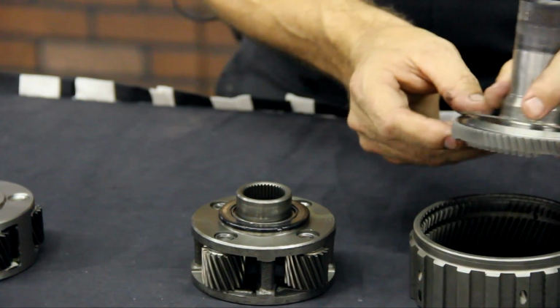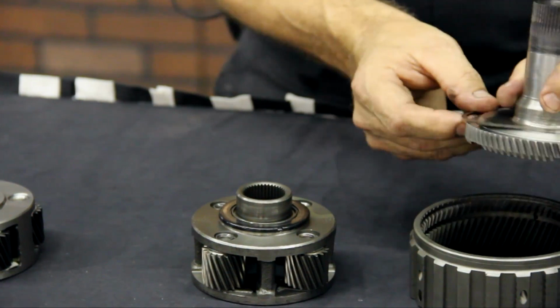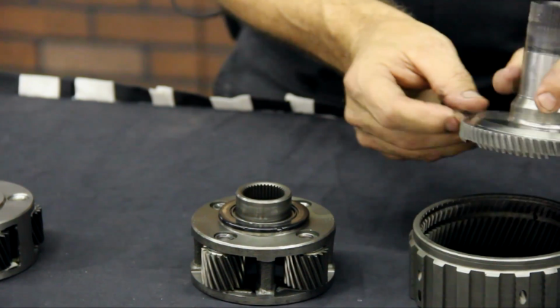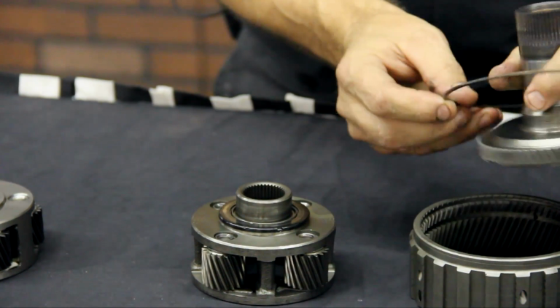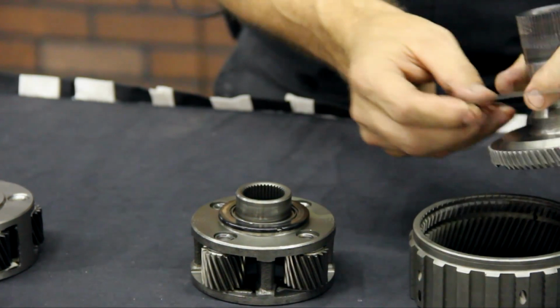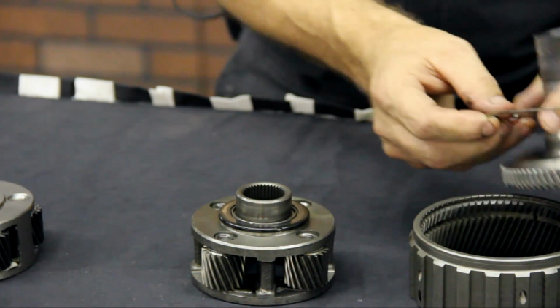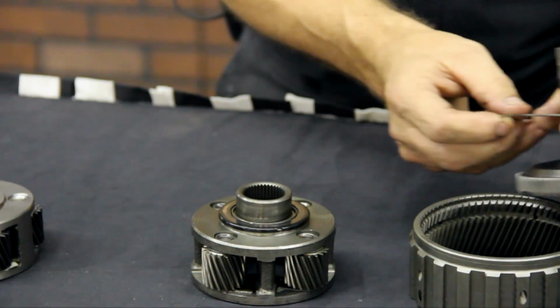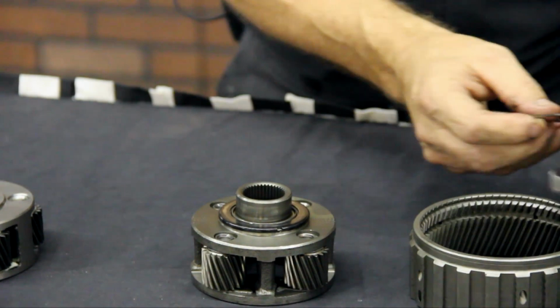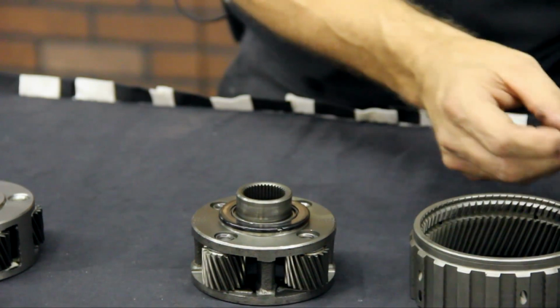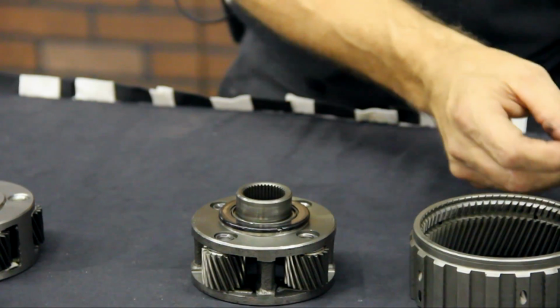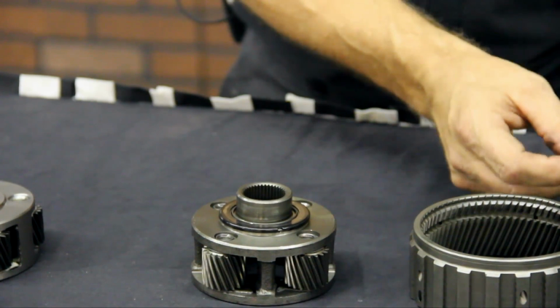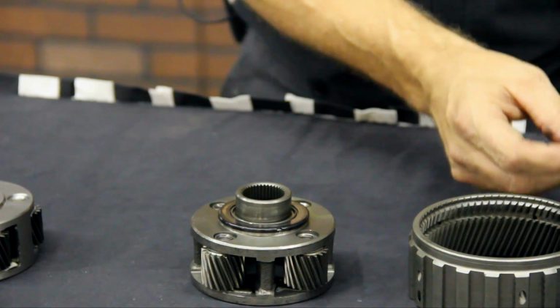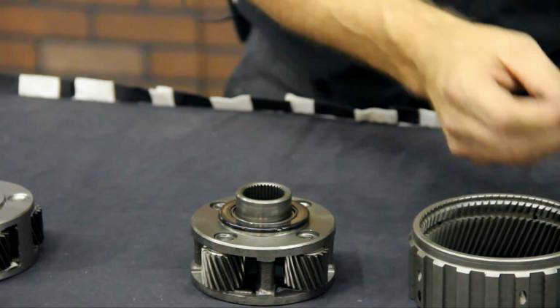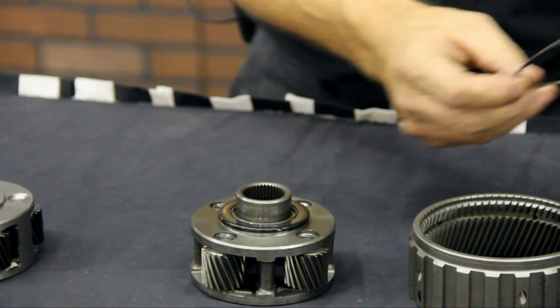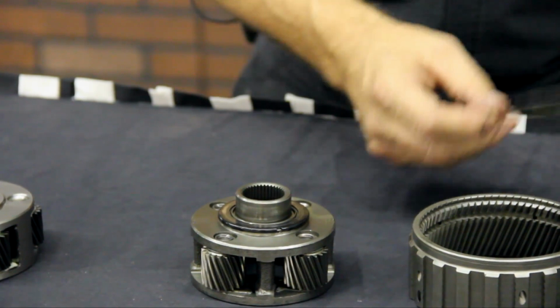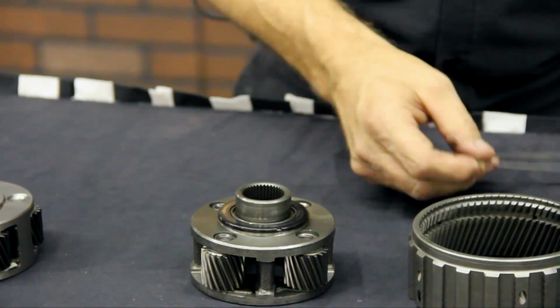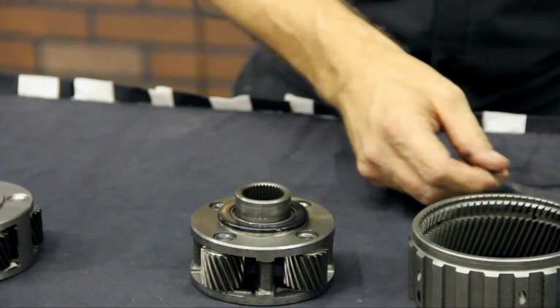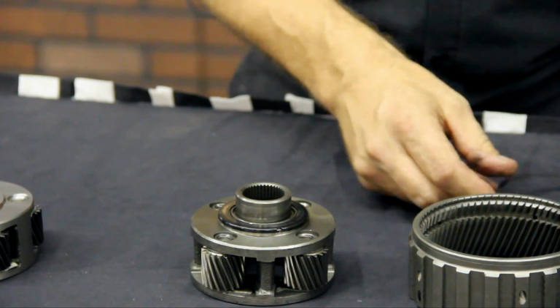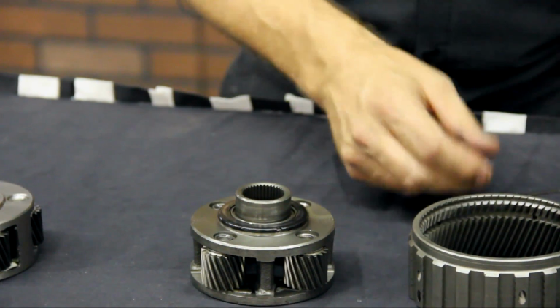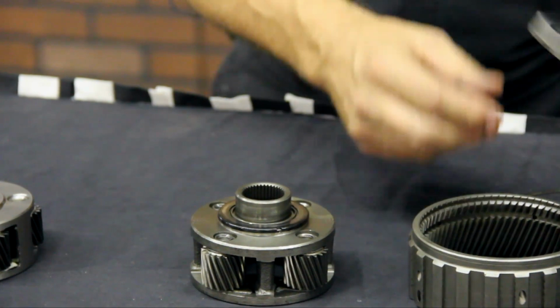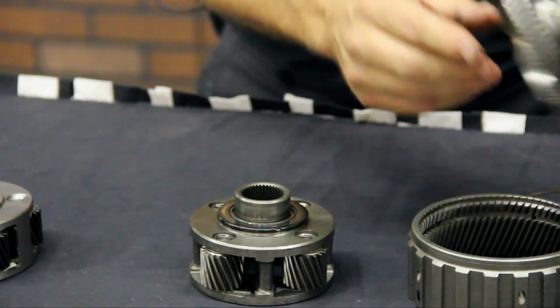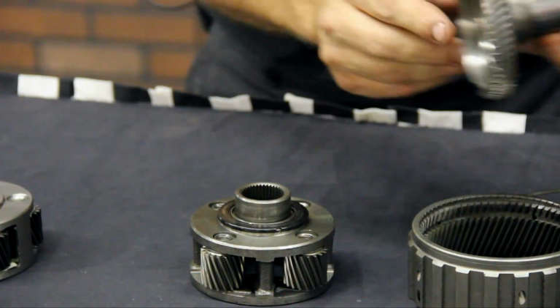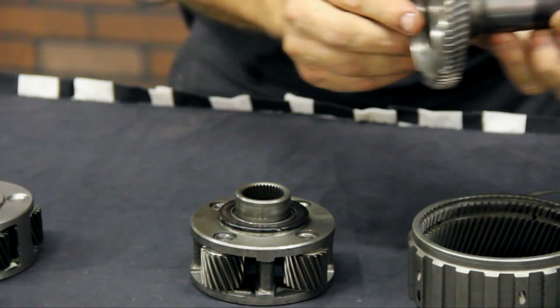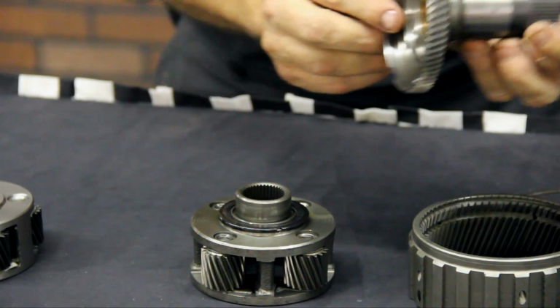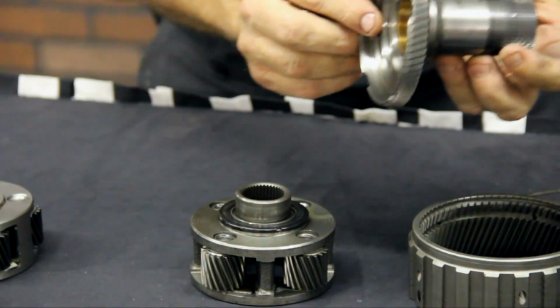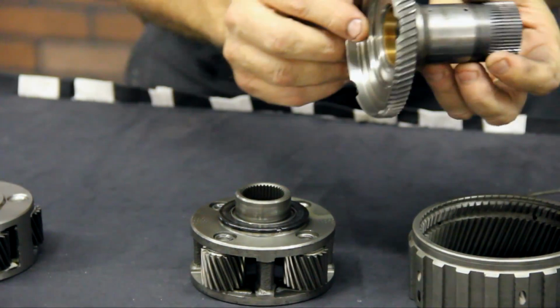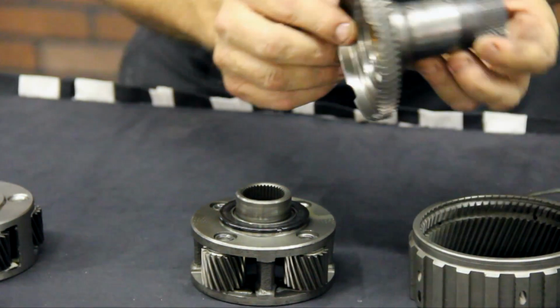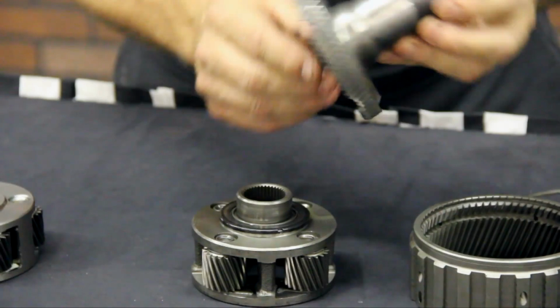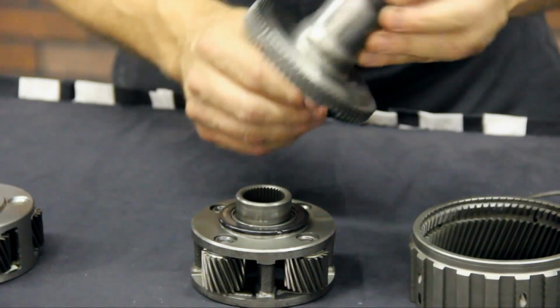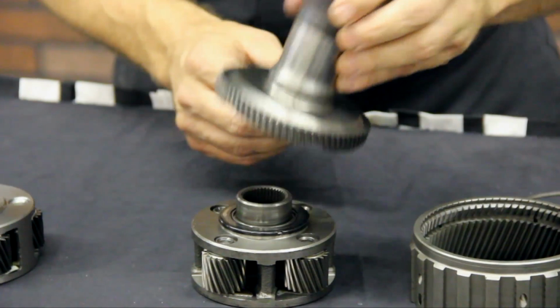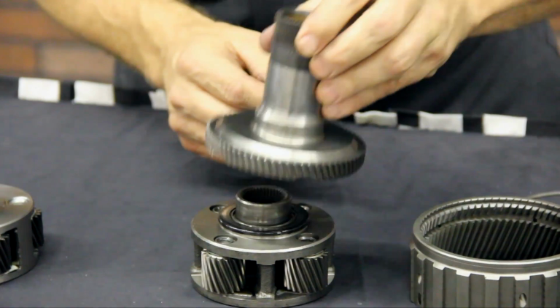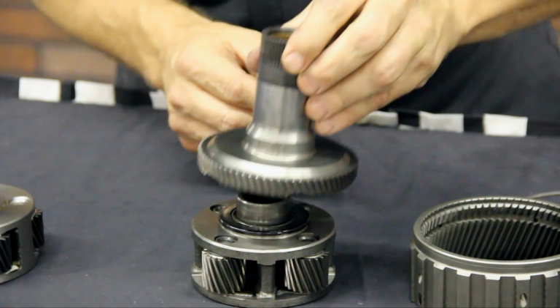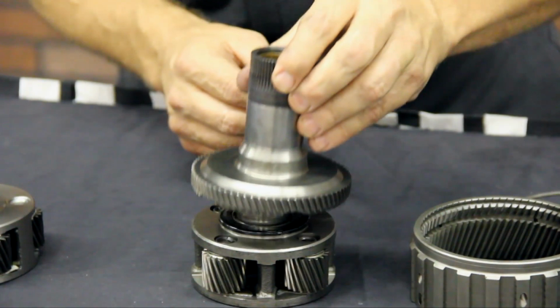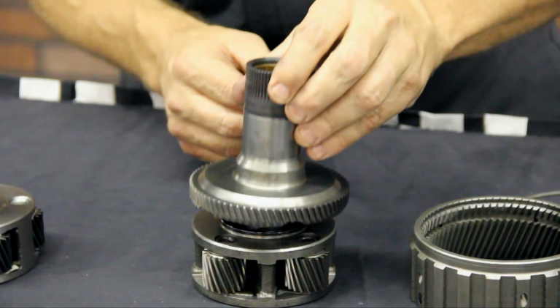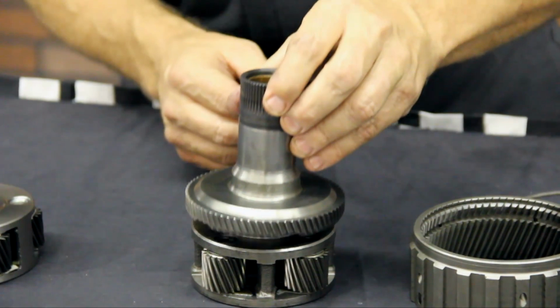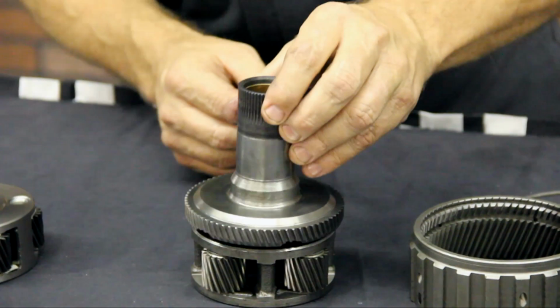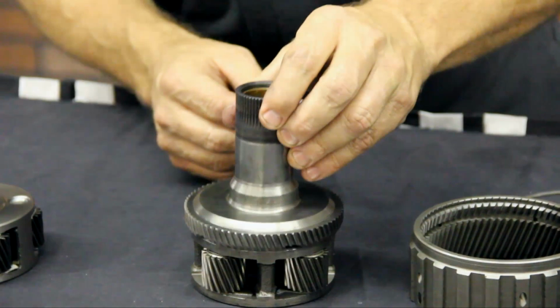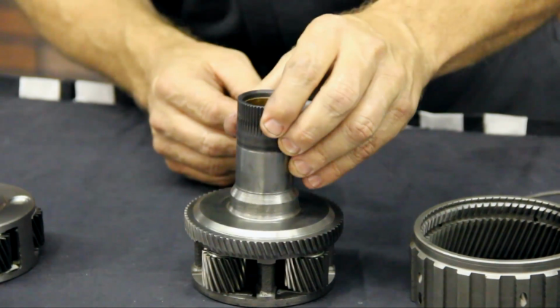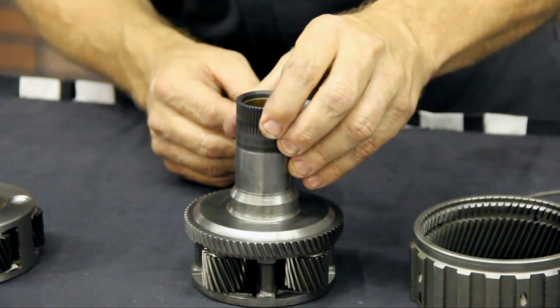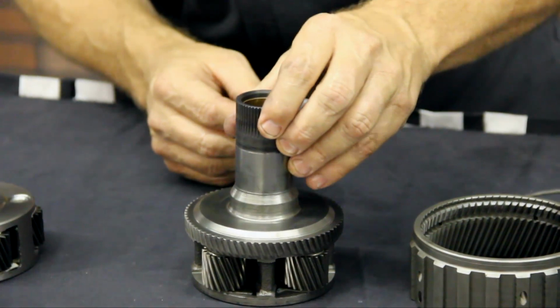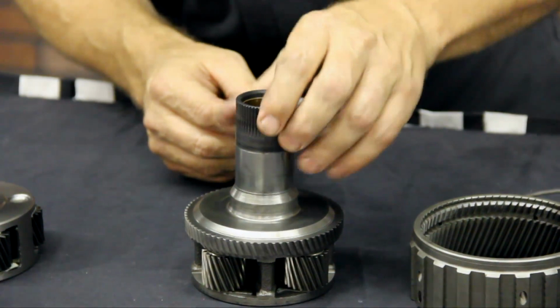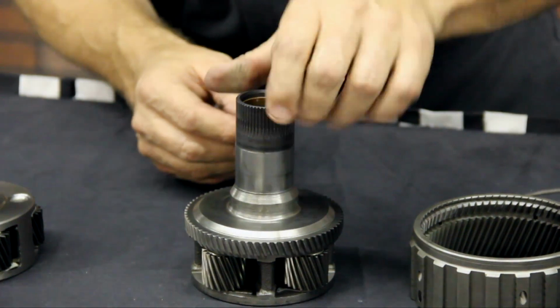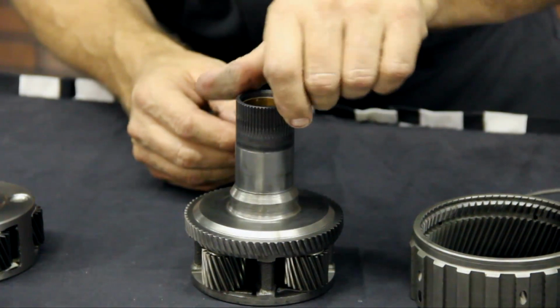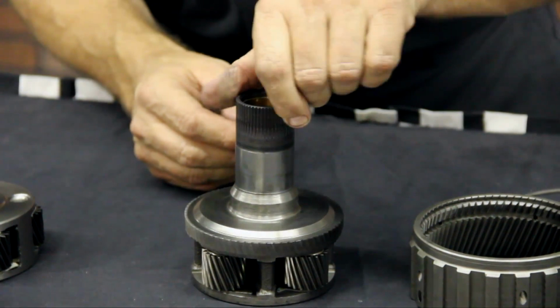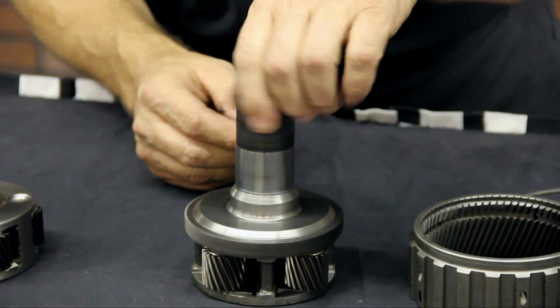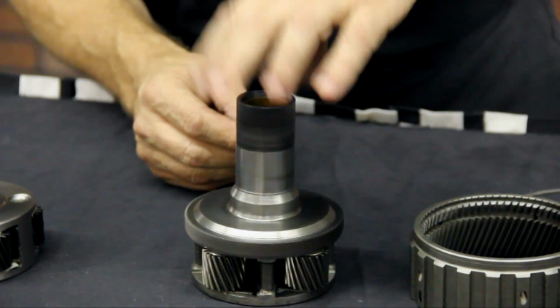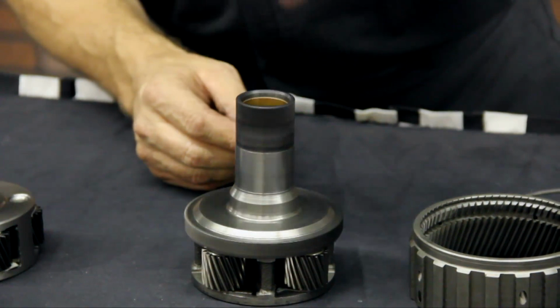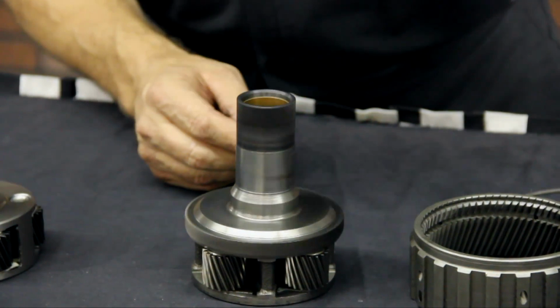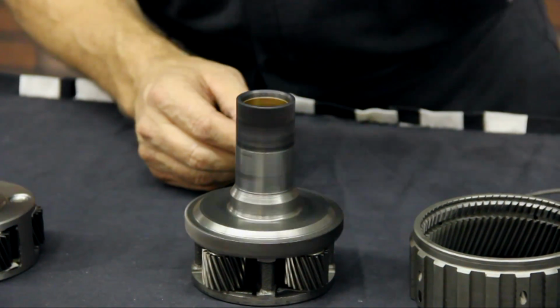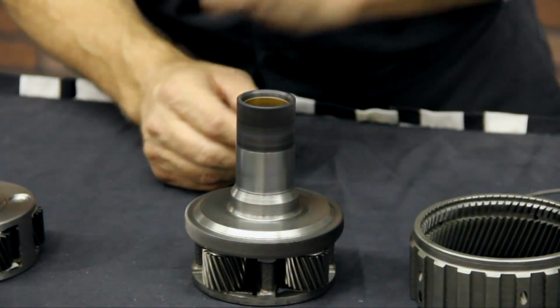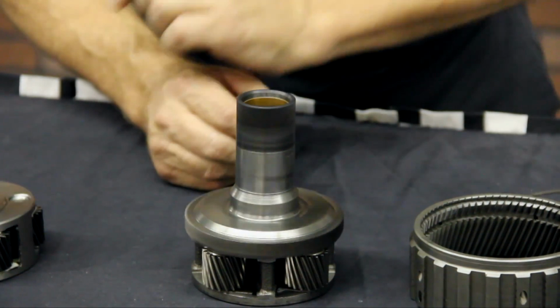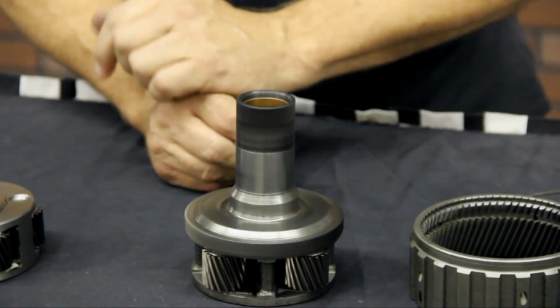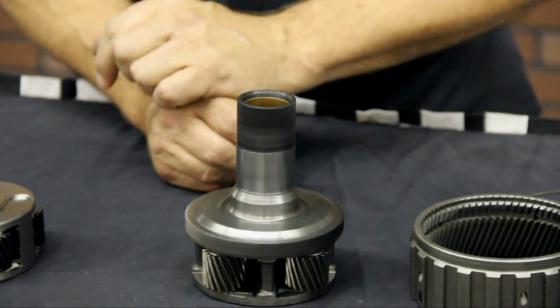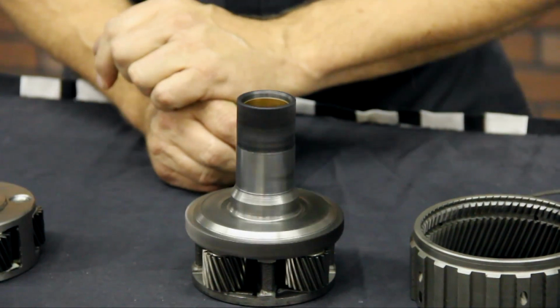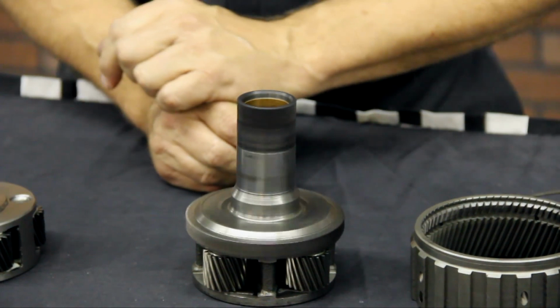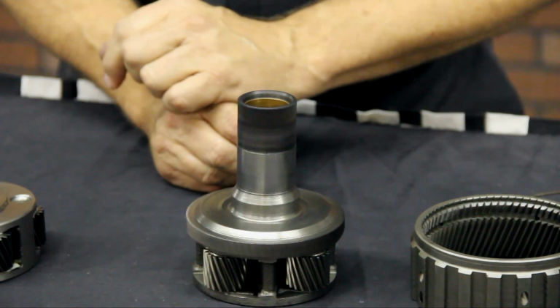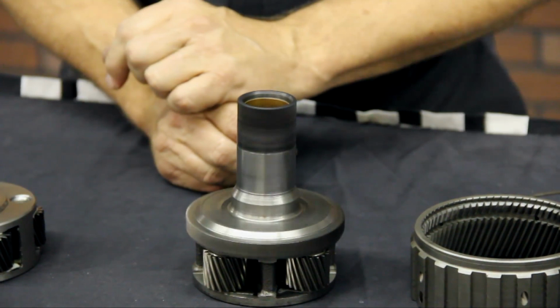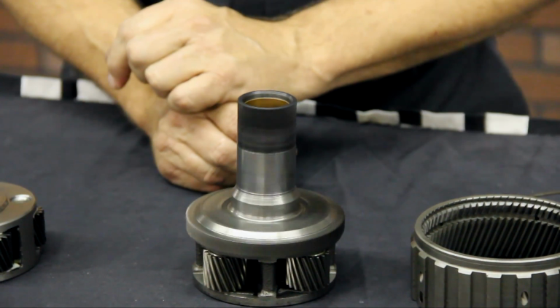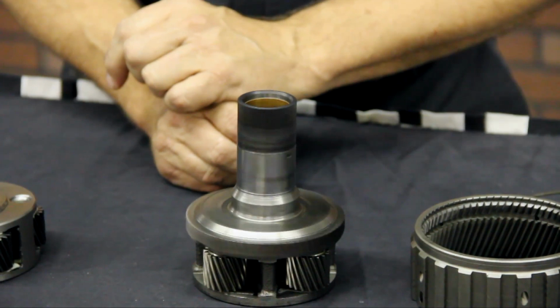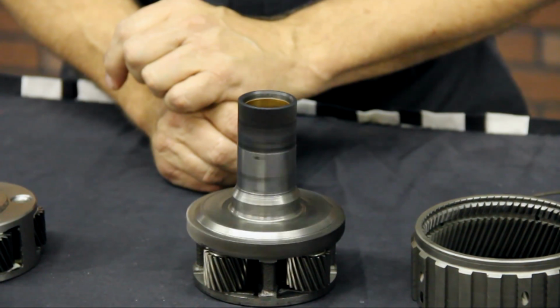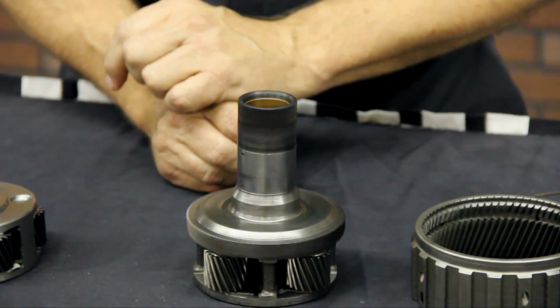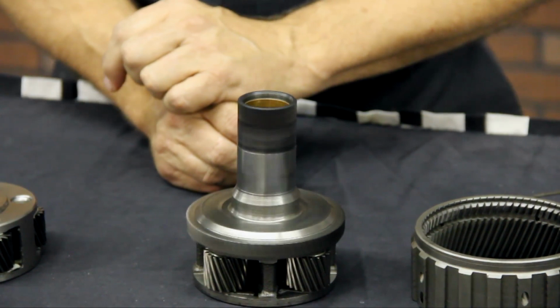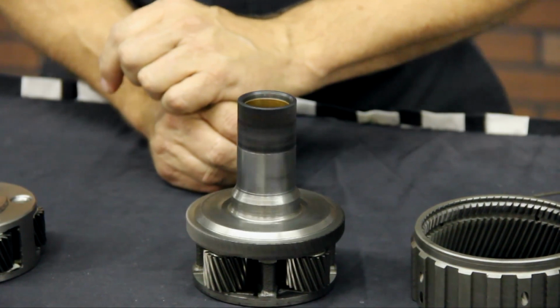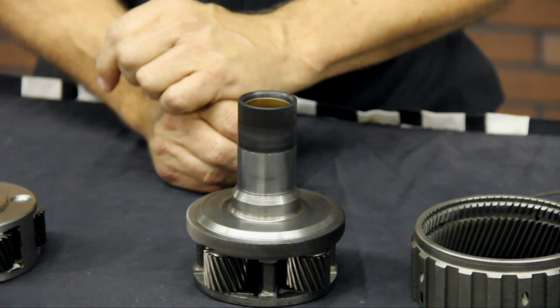So to demonstrate, I took the snap ring off. This is the front hub. It fits on top of the planetary and spins on top of that Torrington bearing.